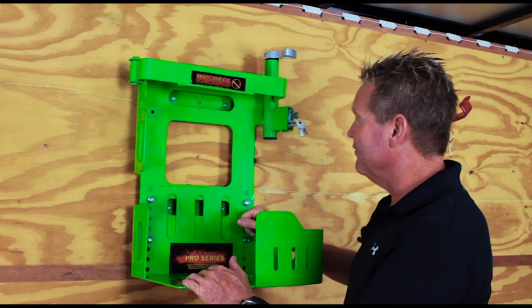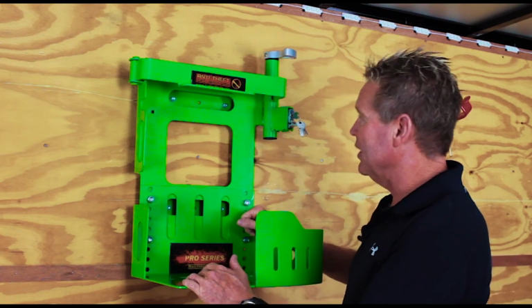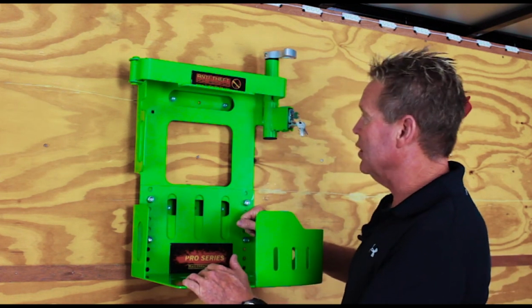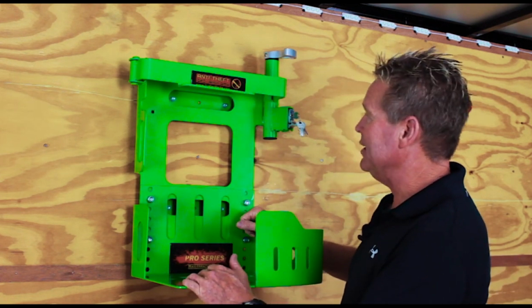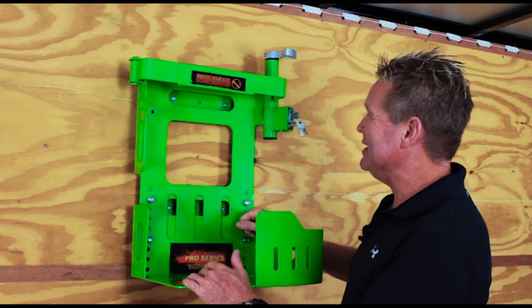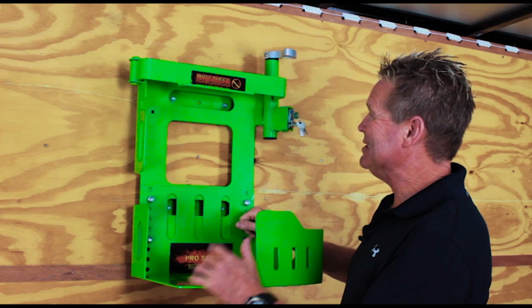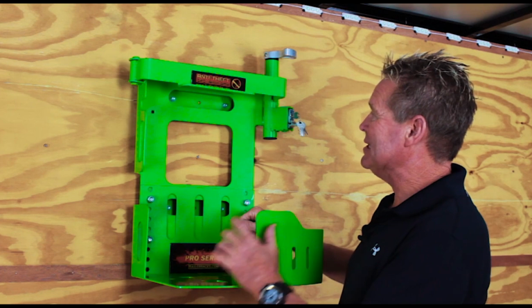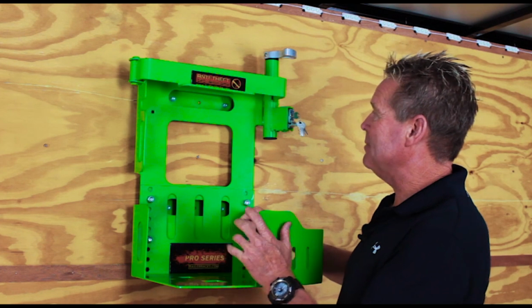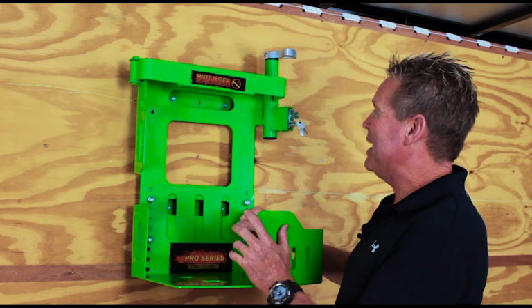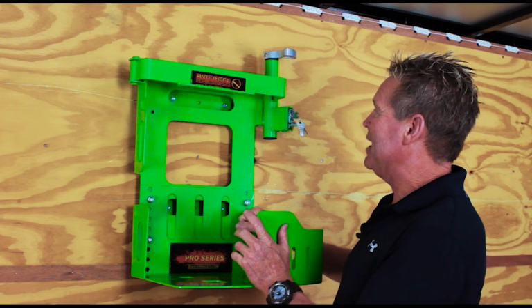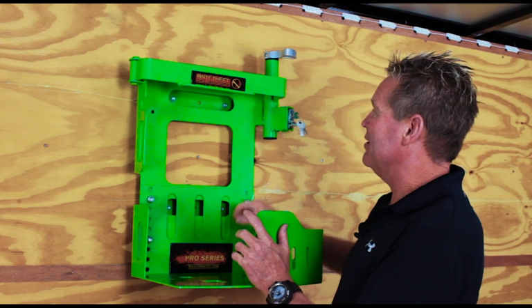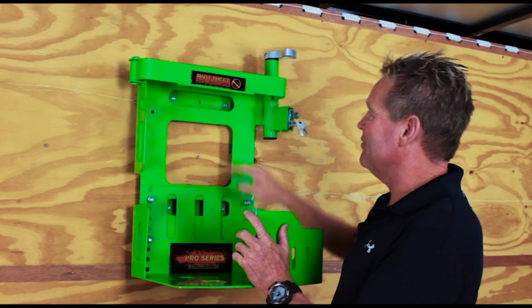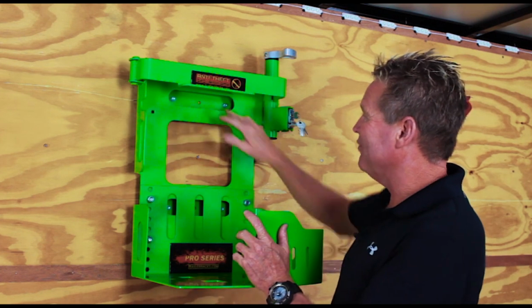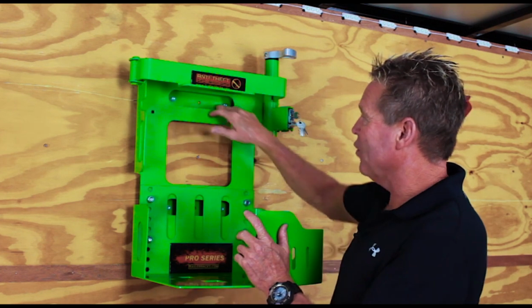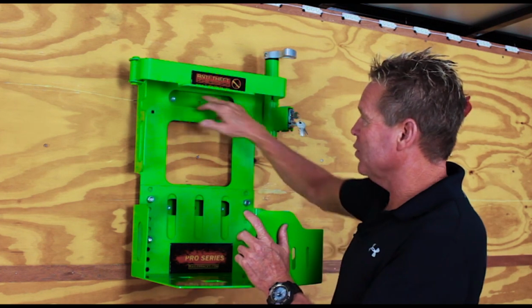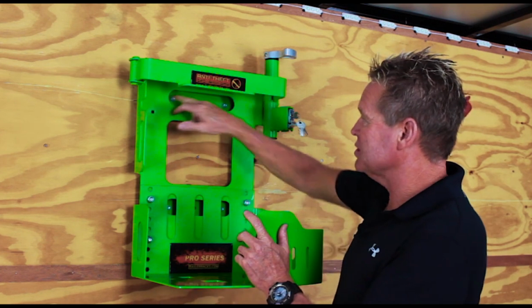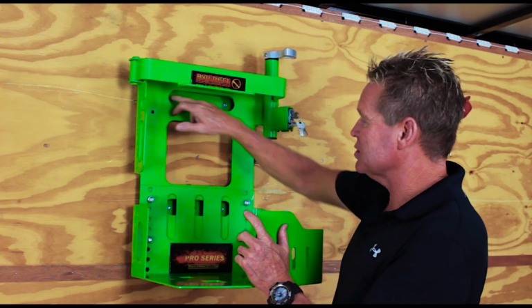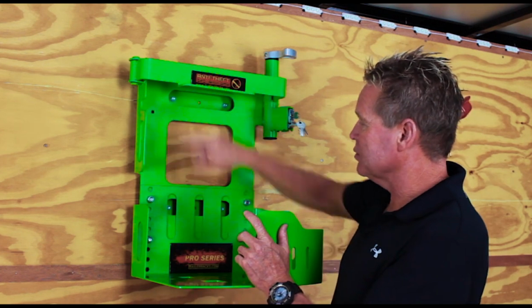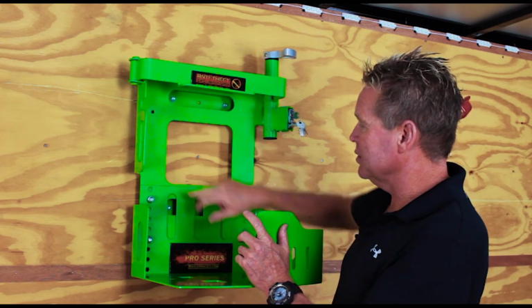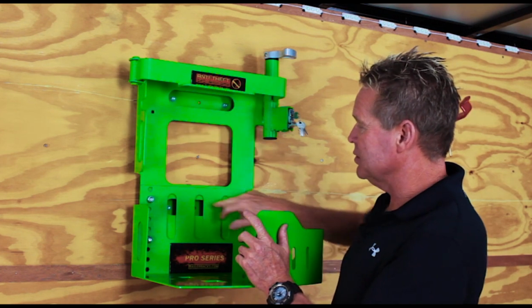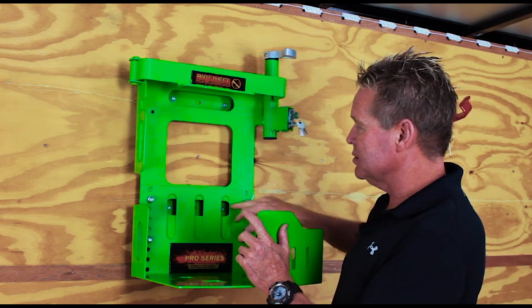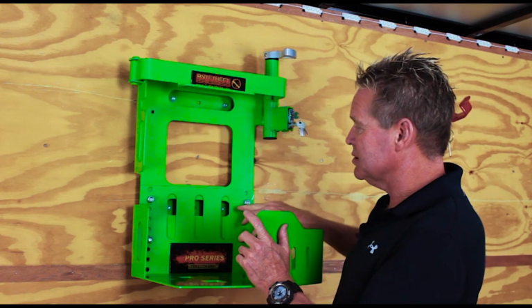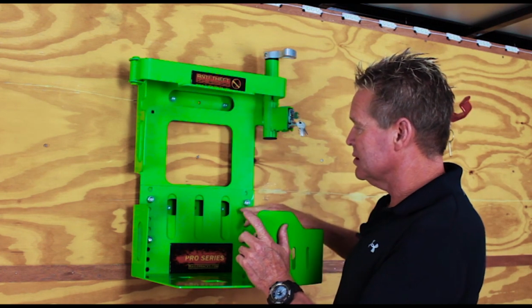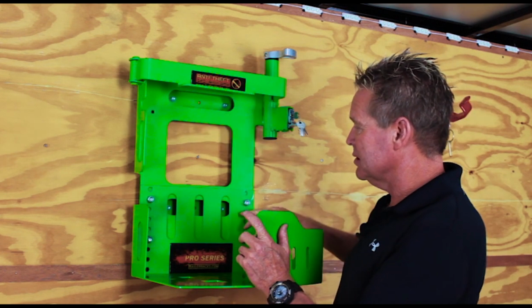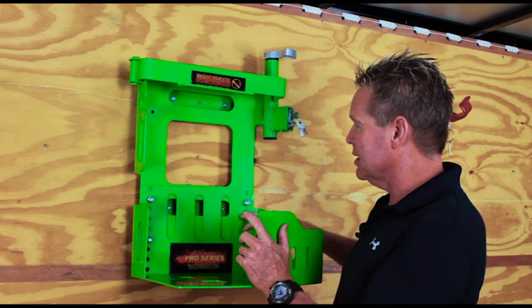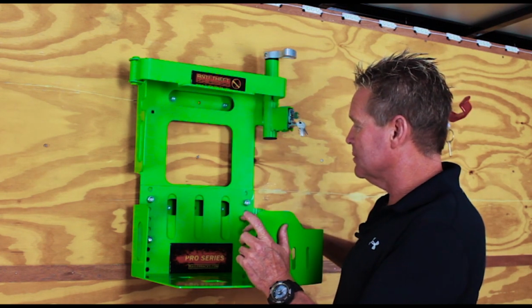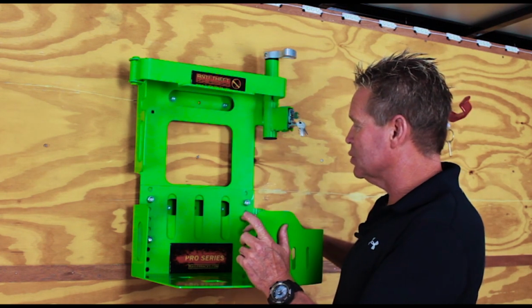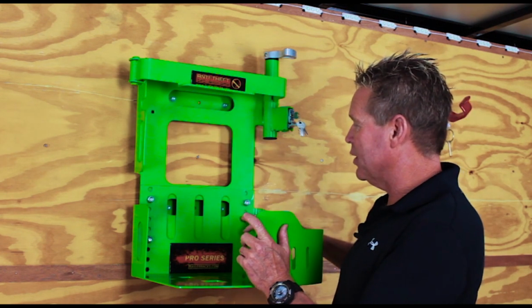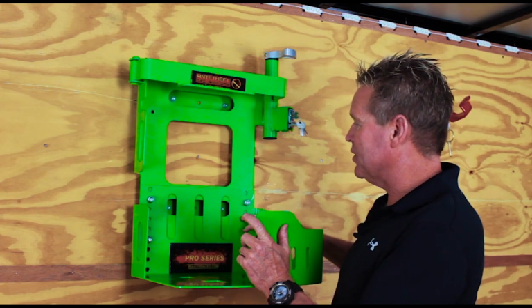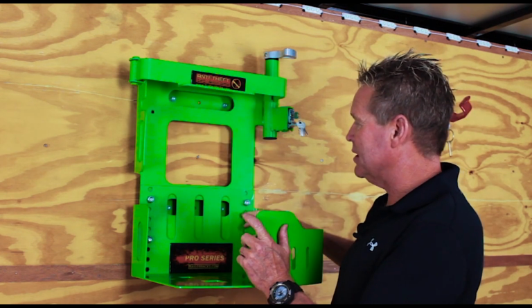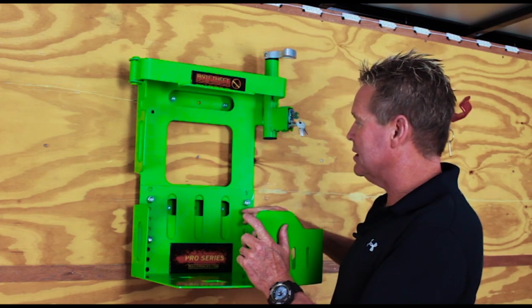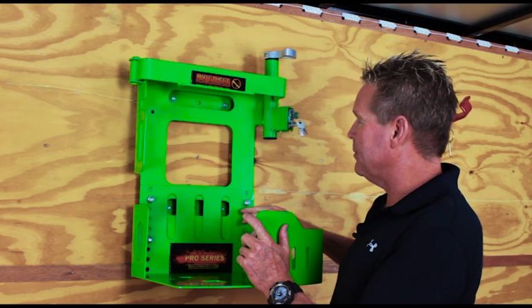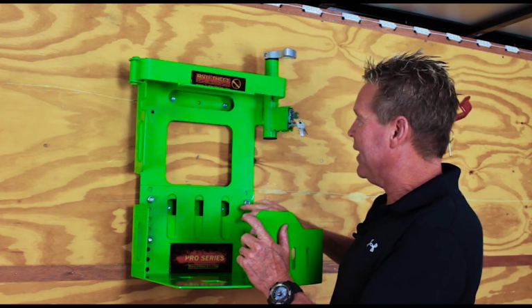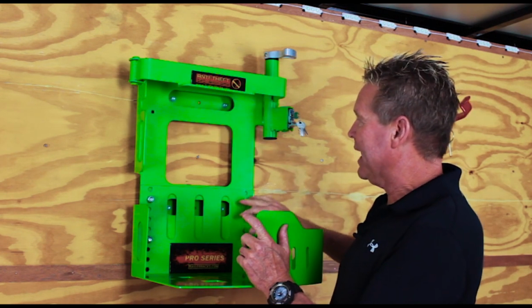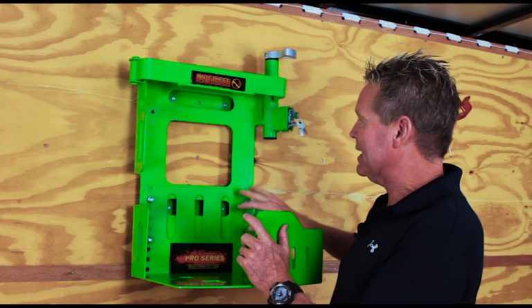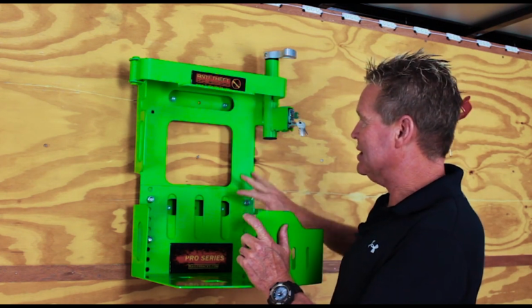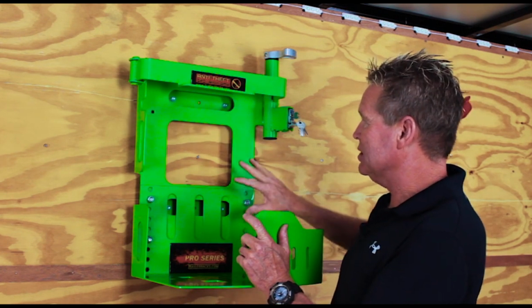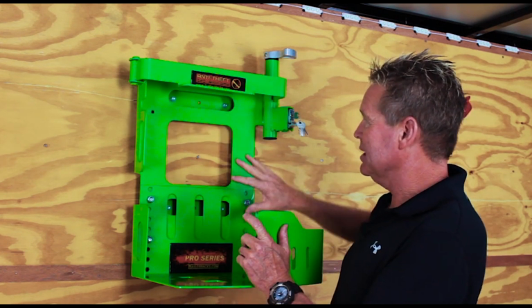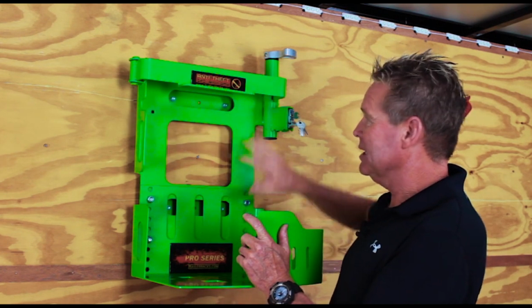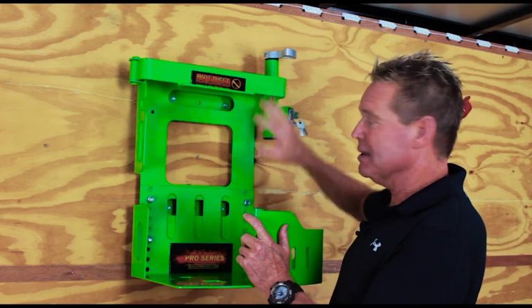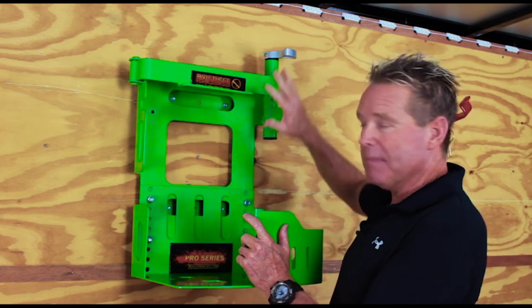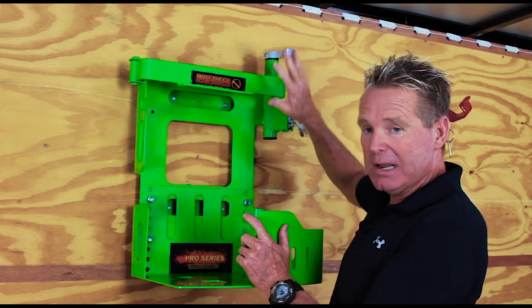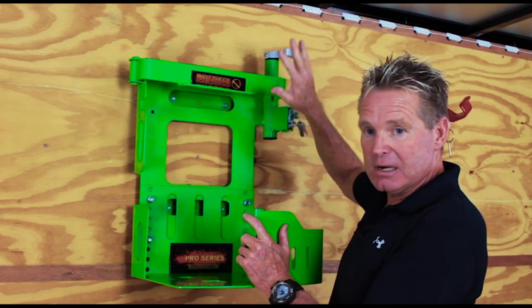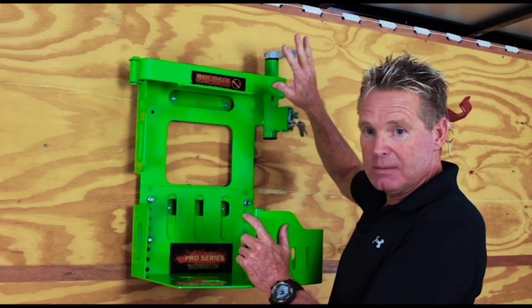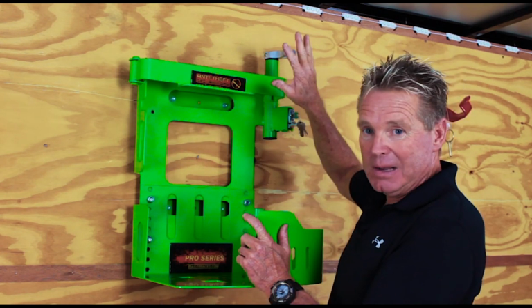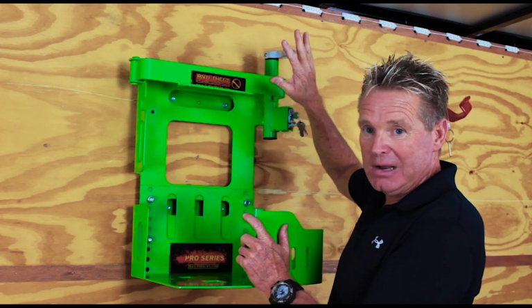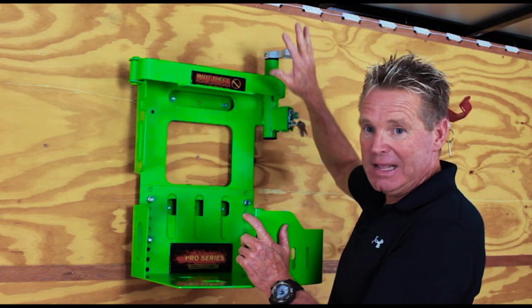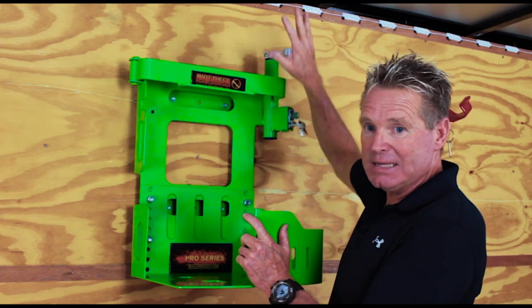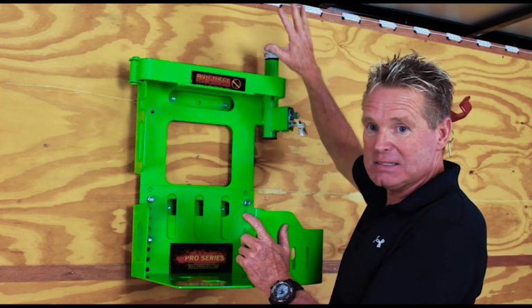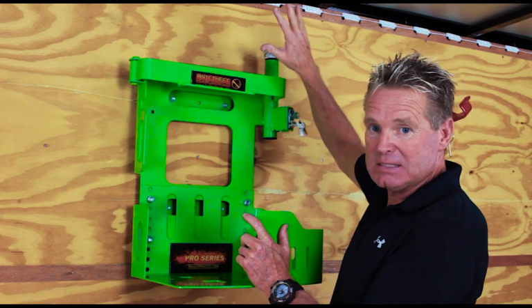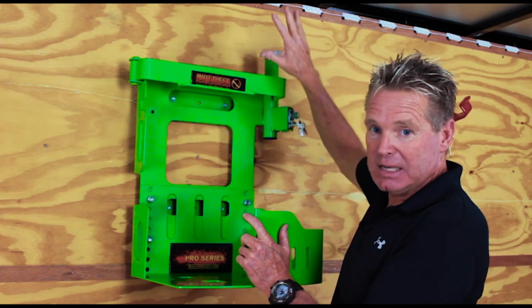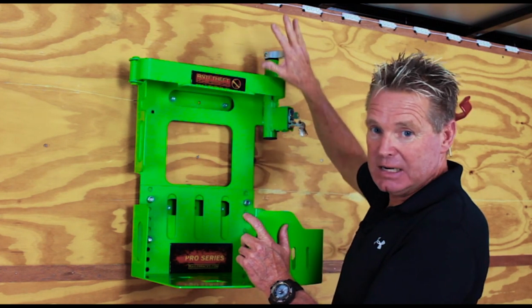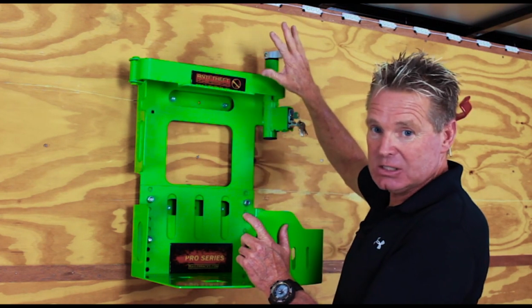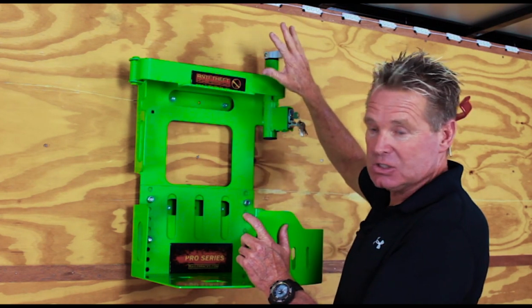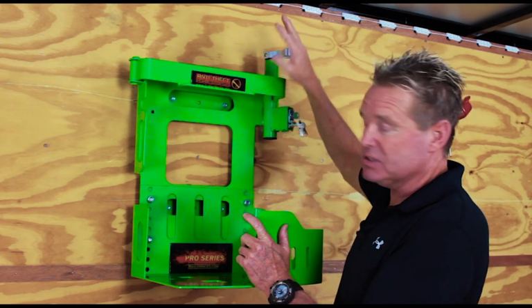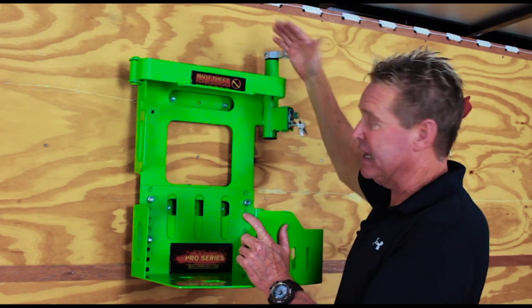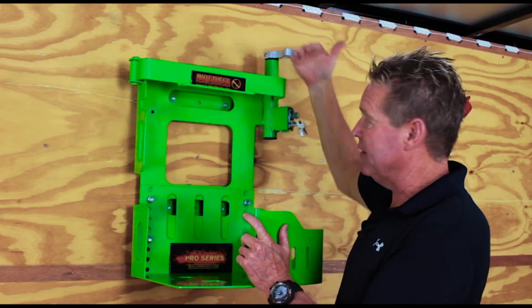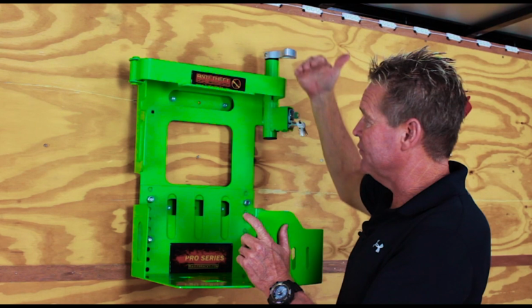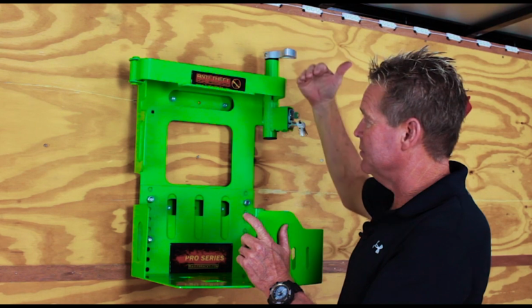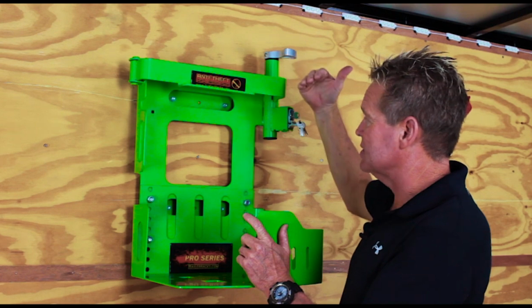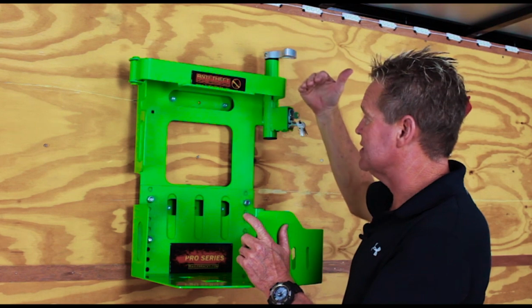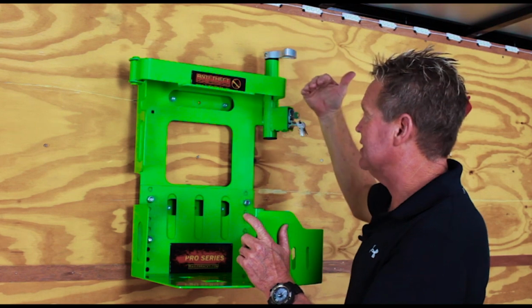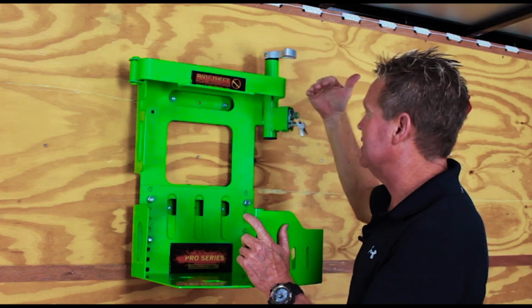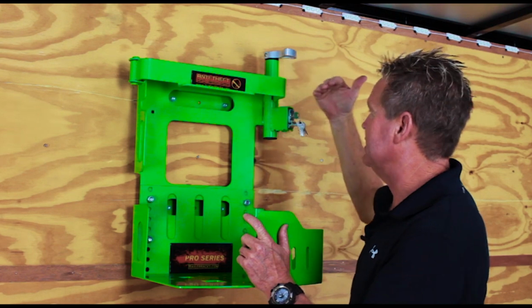Very easy to mount — four screws, comes with it in the package, mounted about eight to ten inches down from the ceiling.